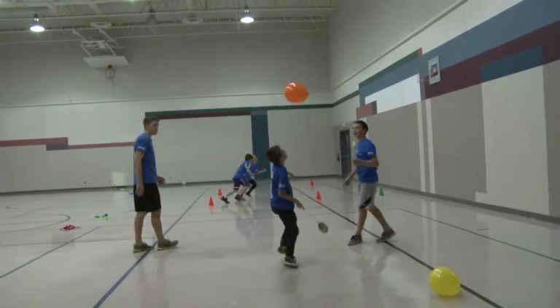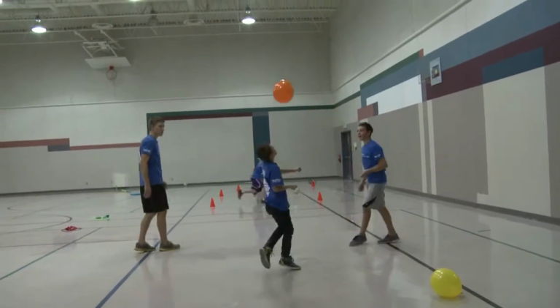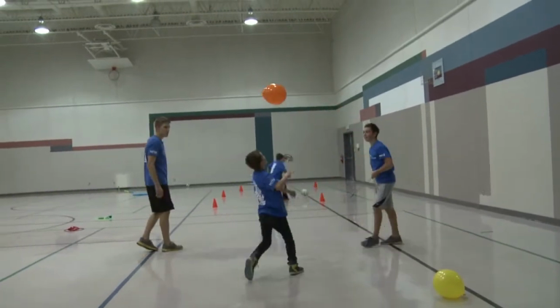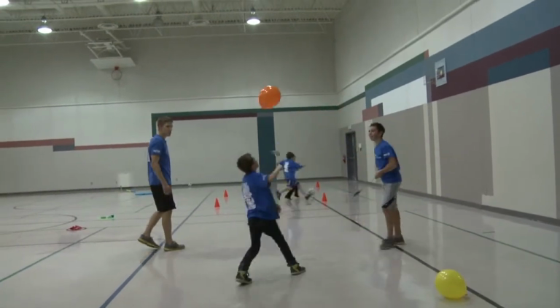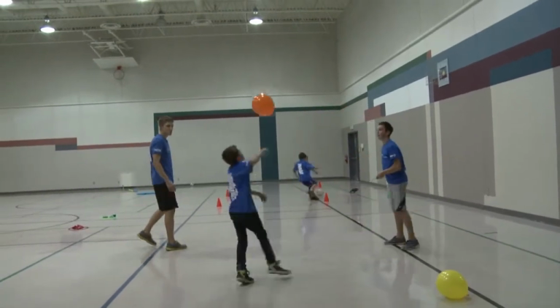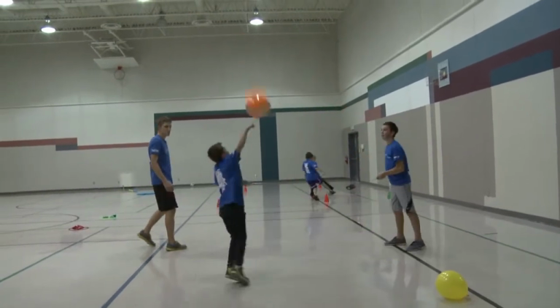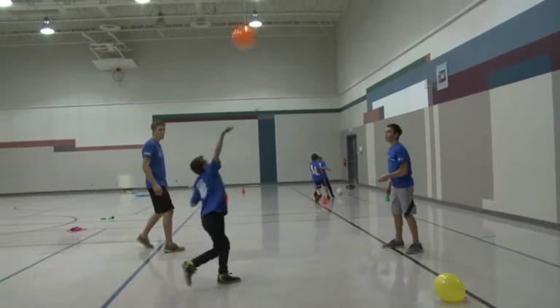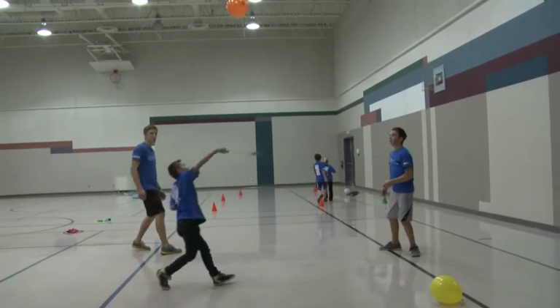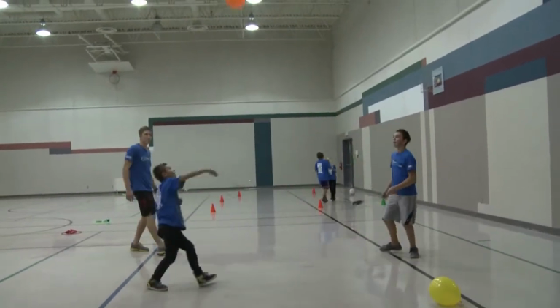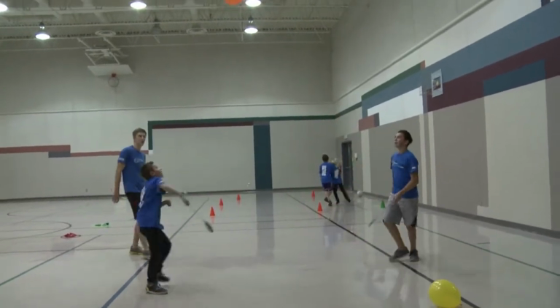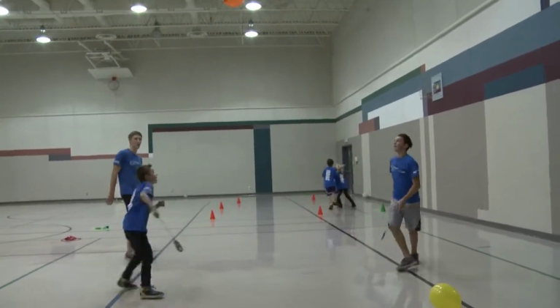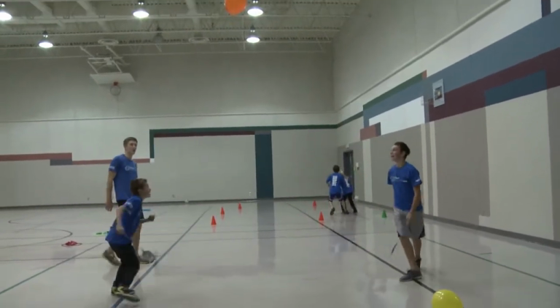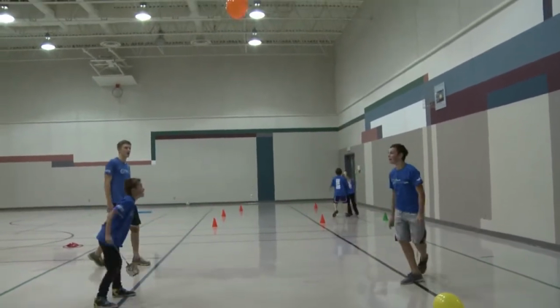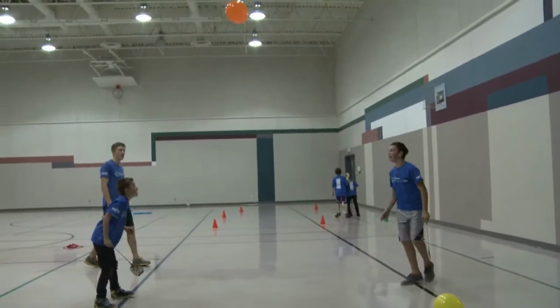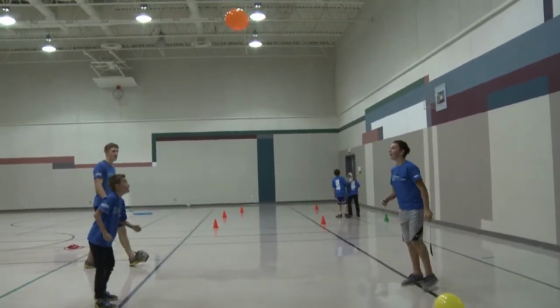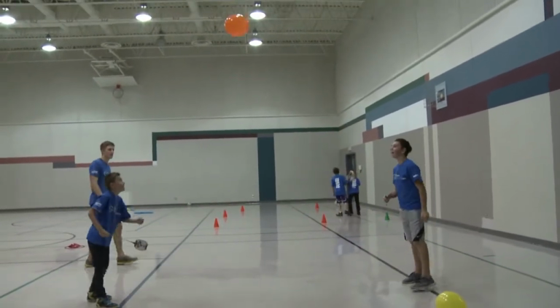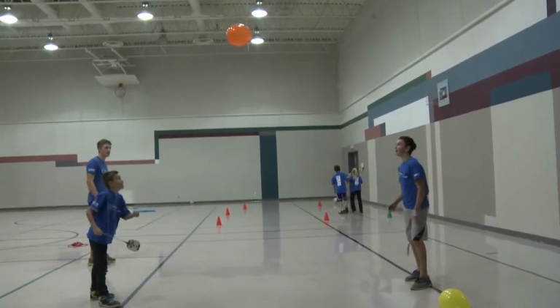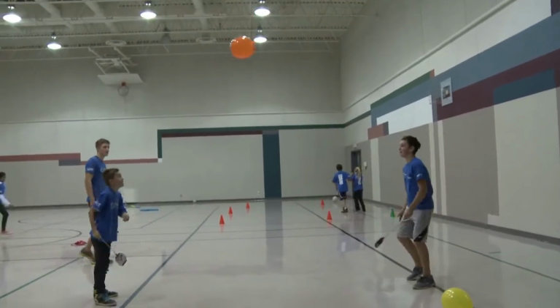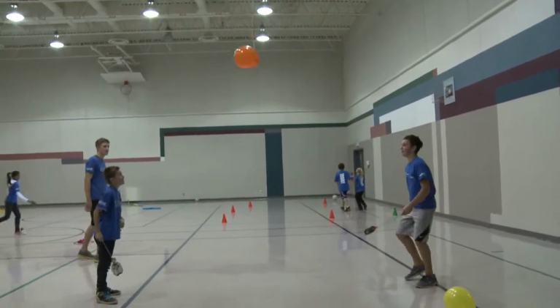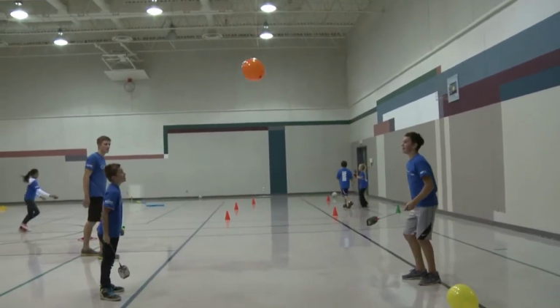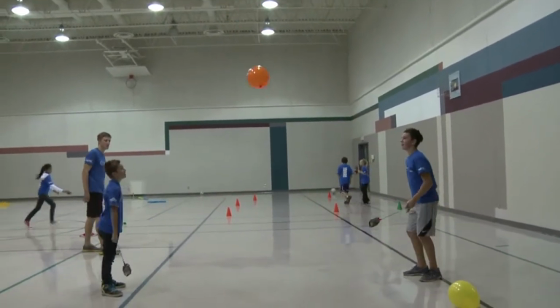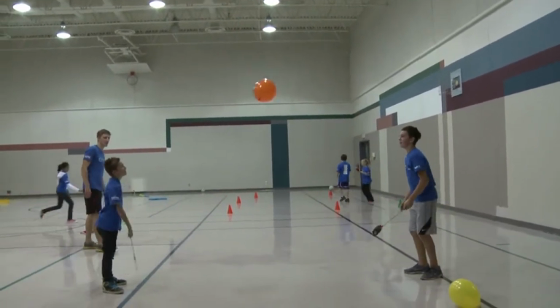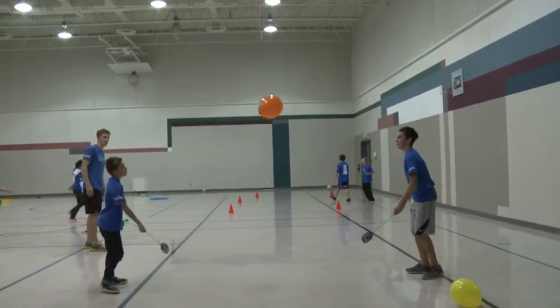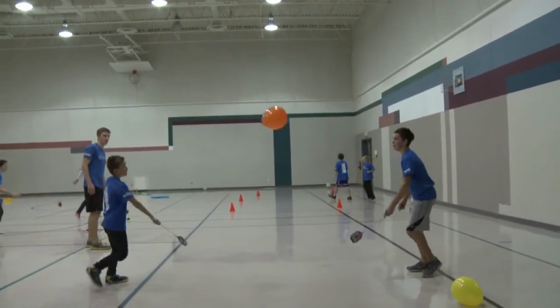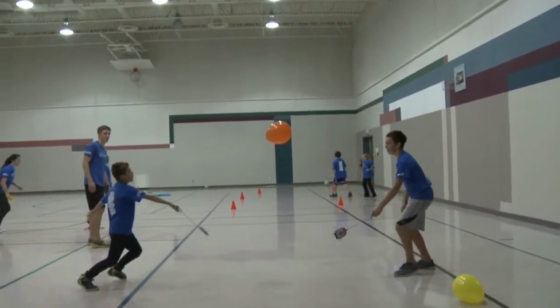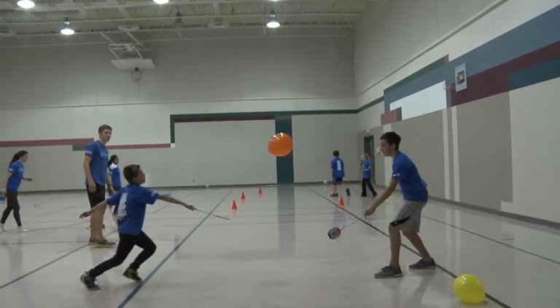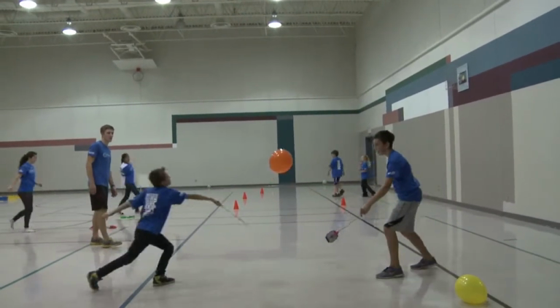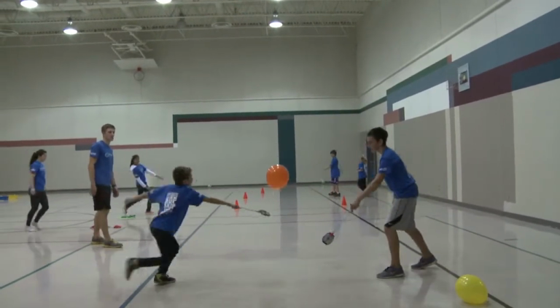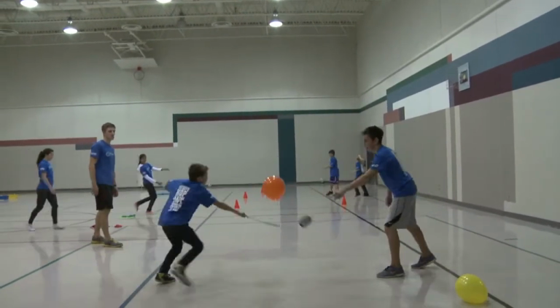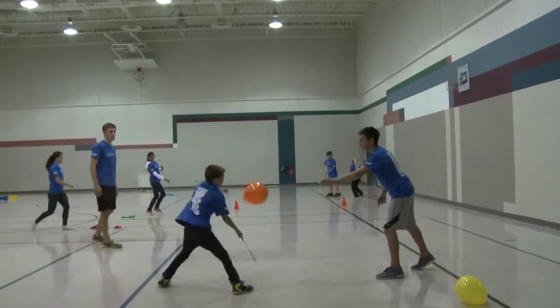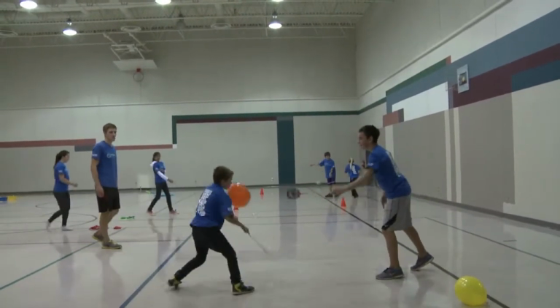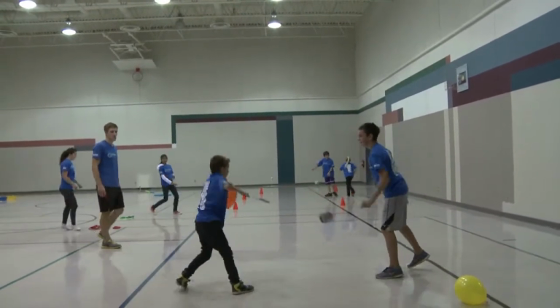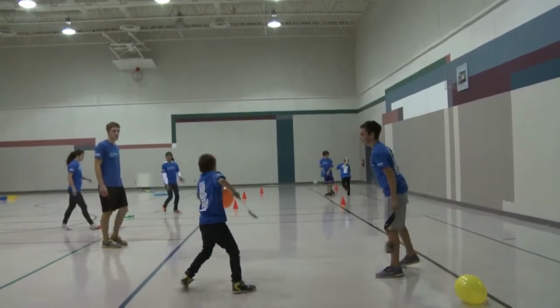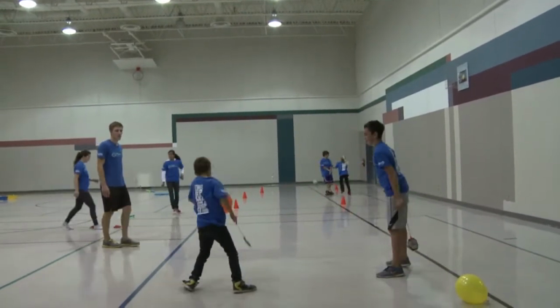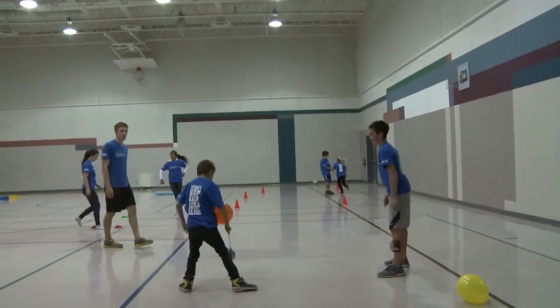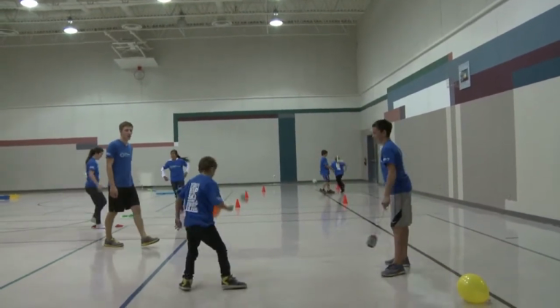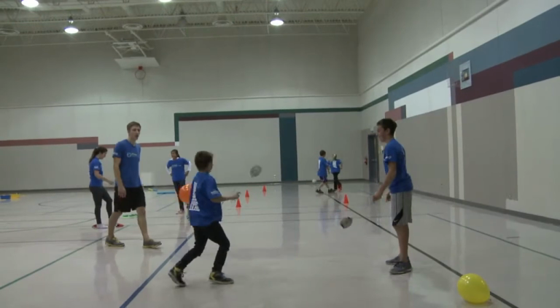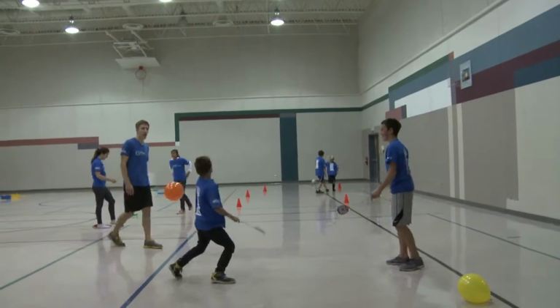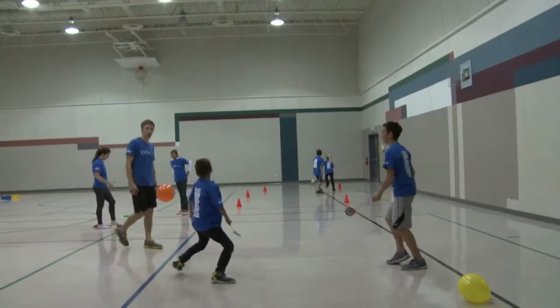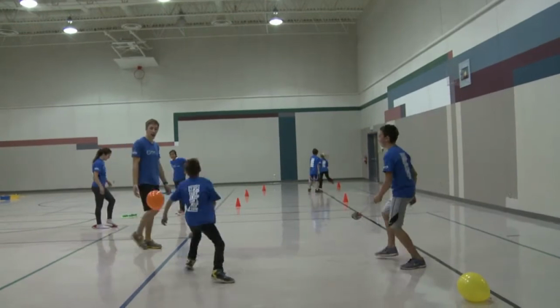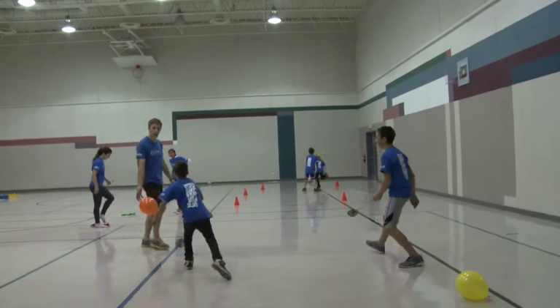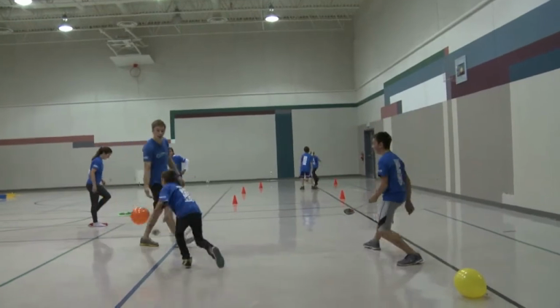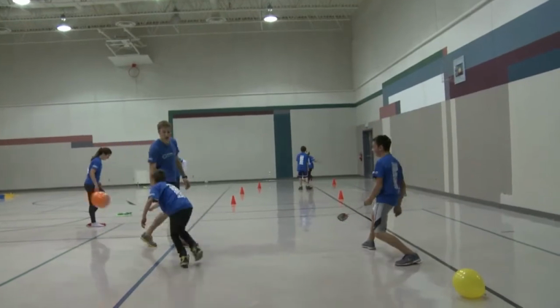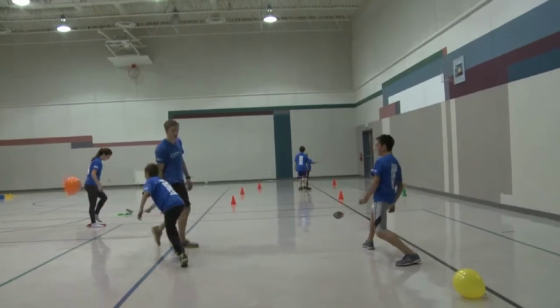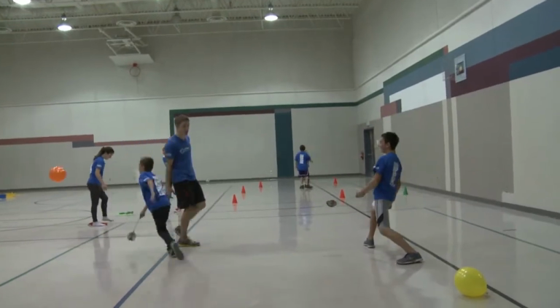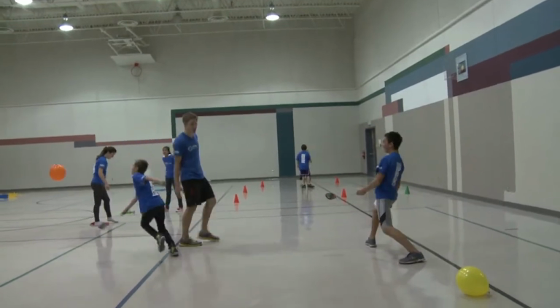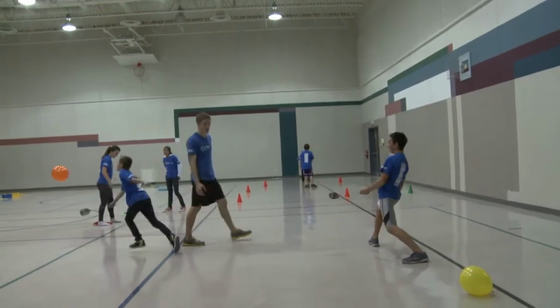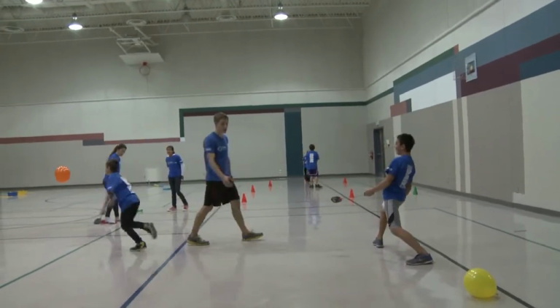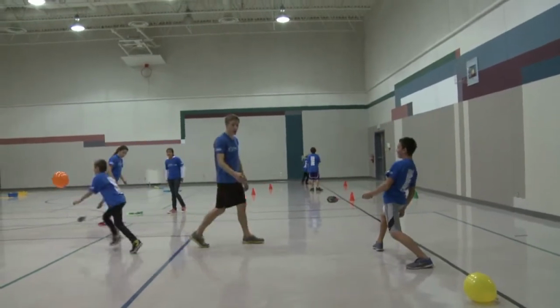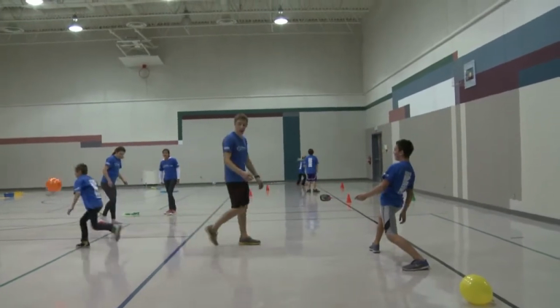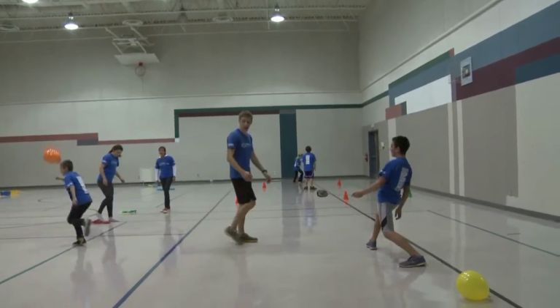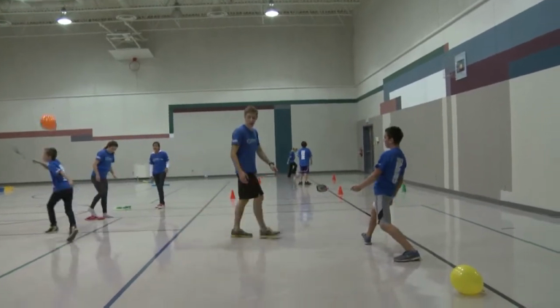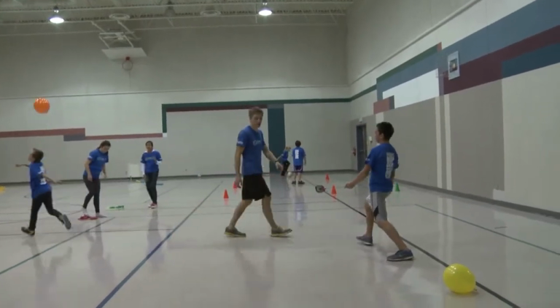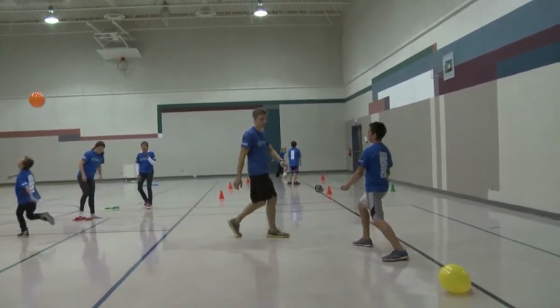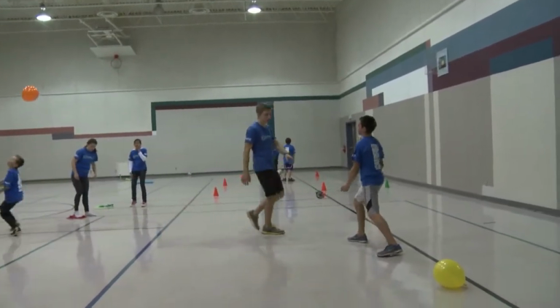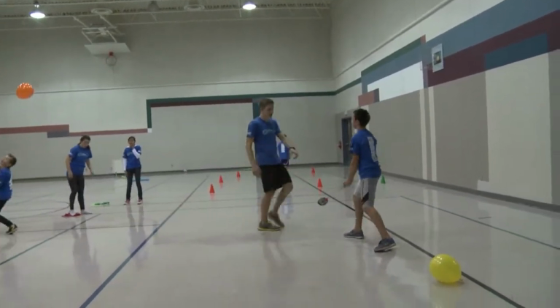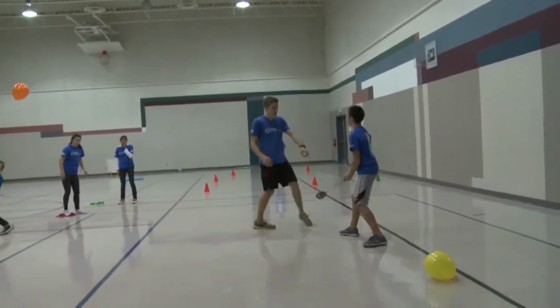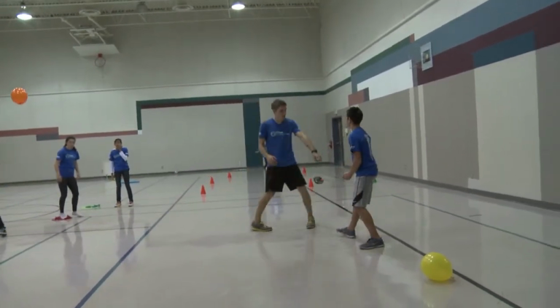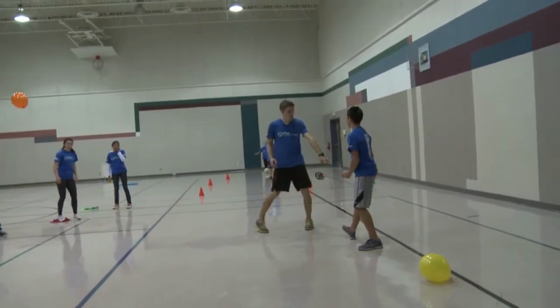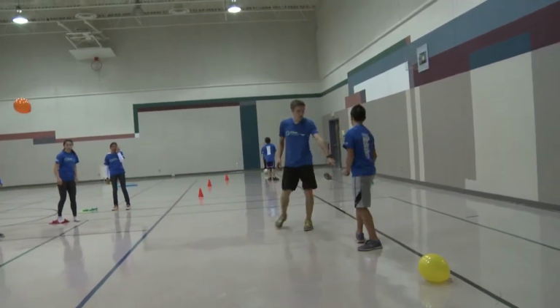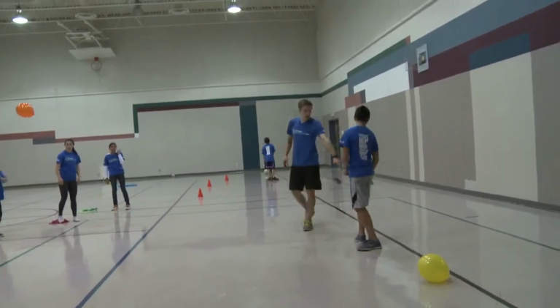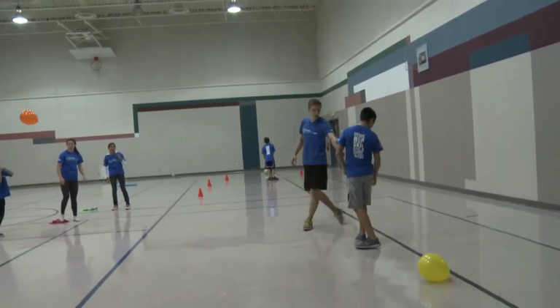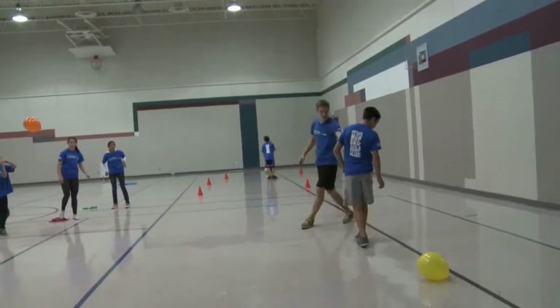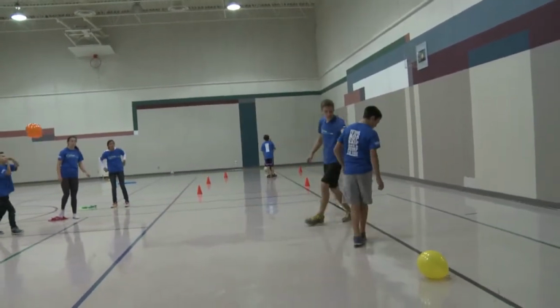They may just count how many times they can keep the balloon in the air on their own, or have them try keeping two balloons in the air on their own or with a partner.